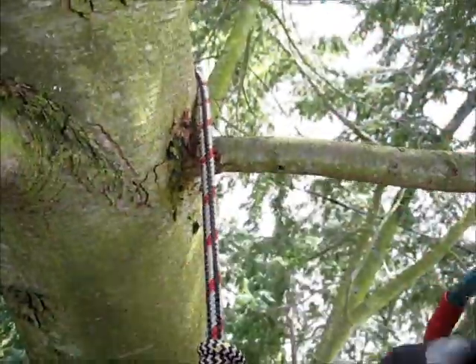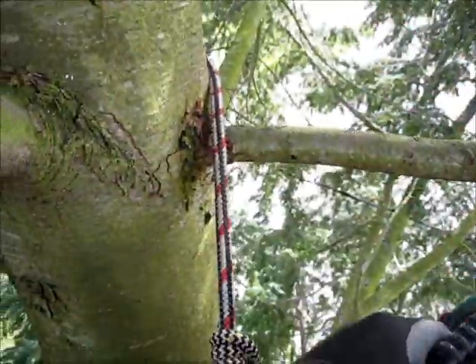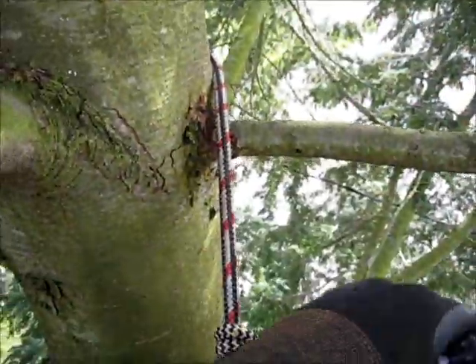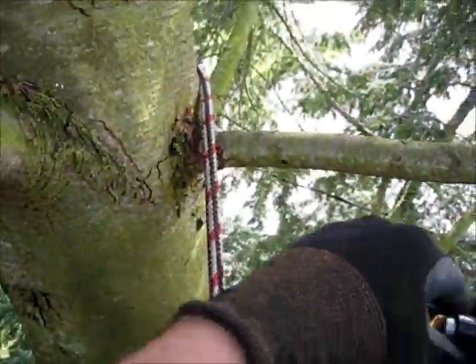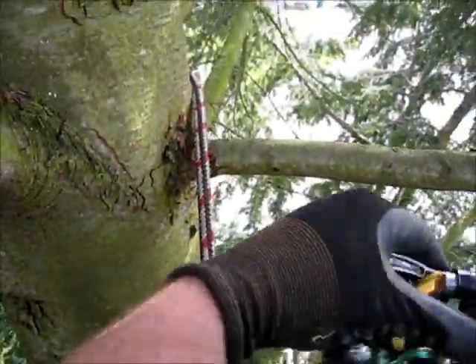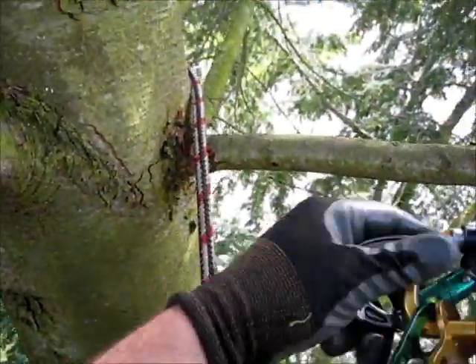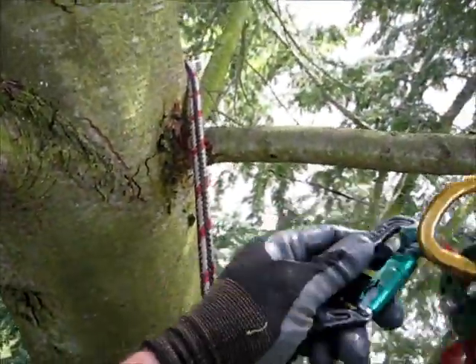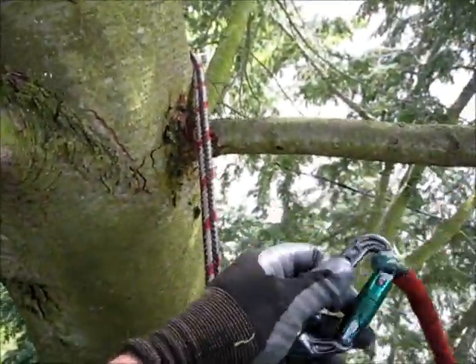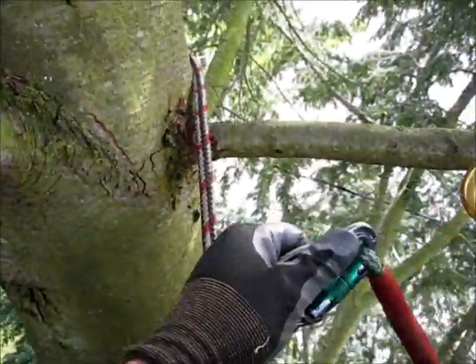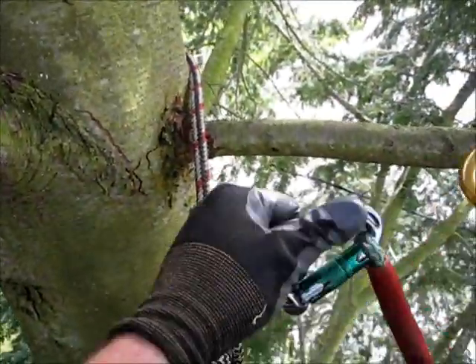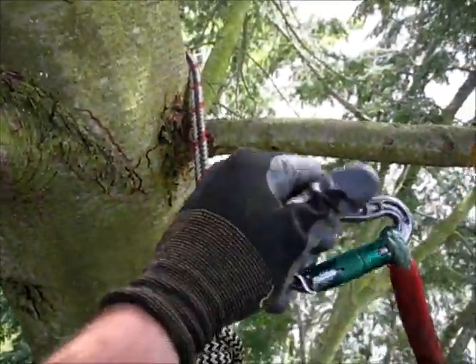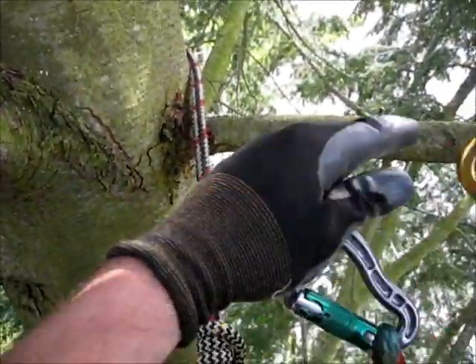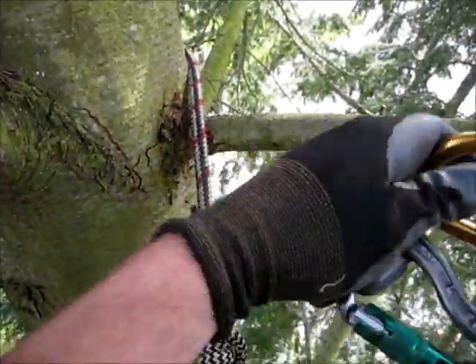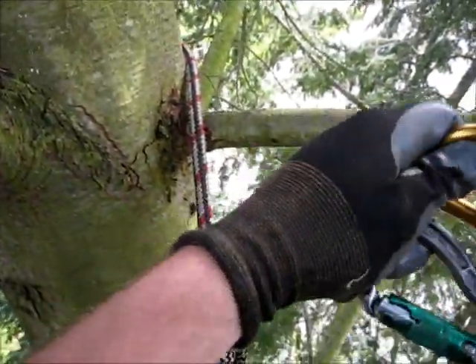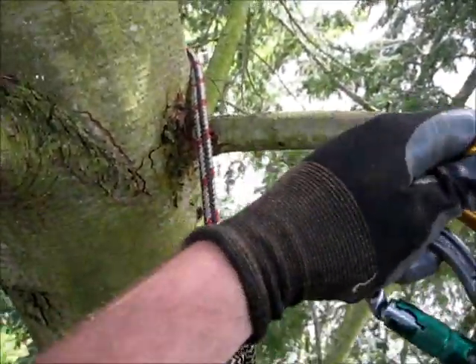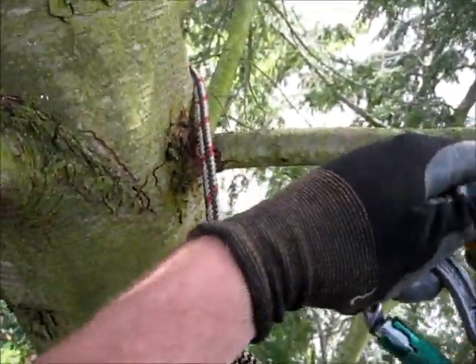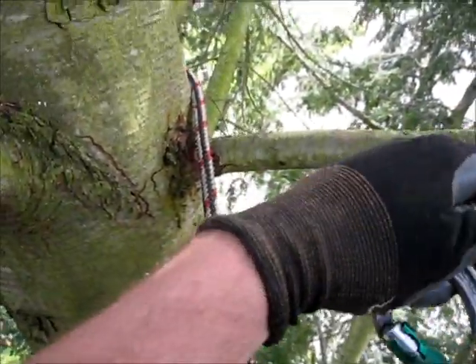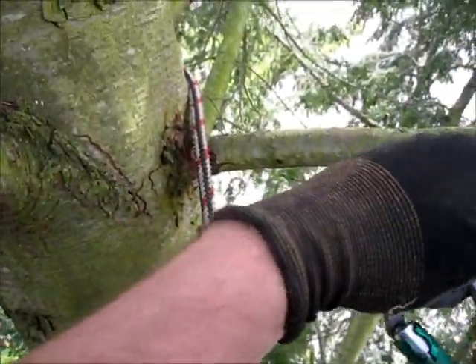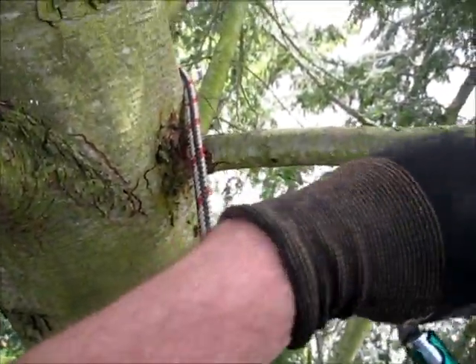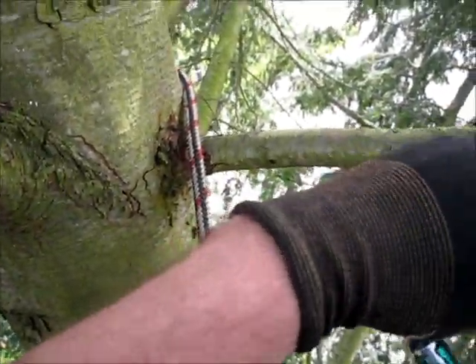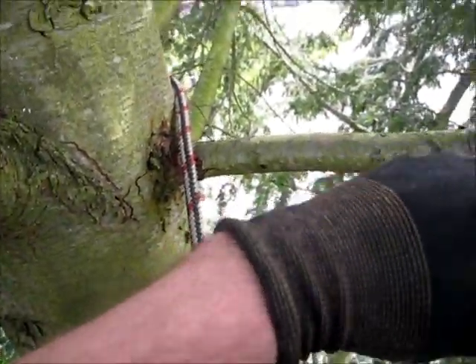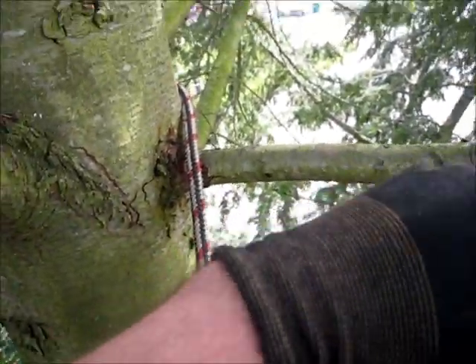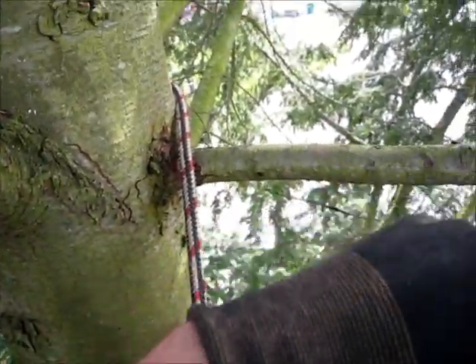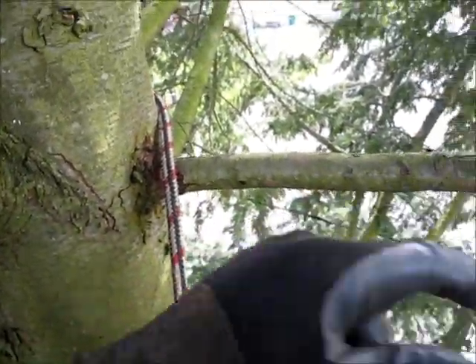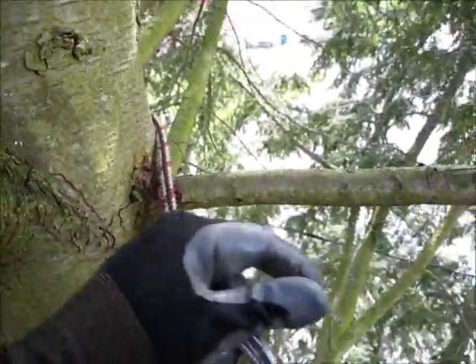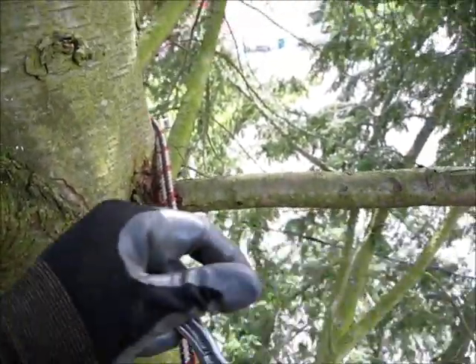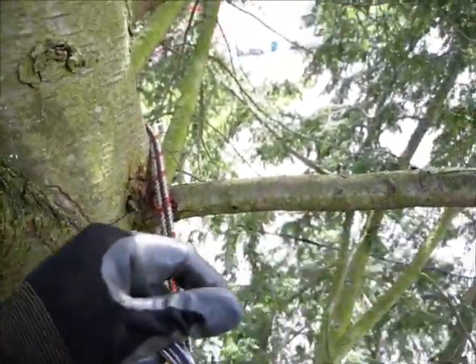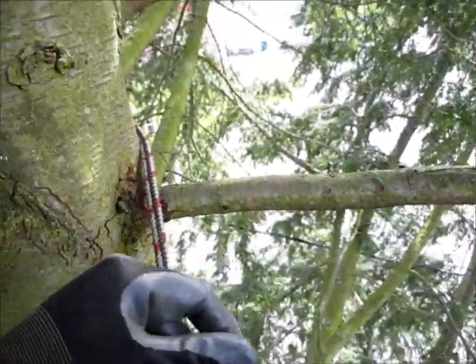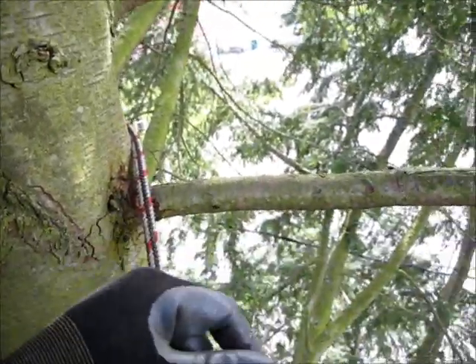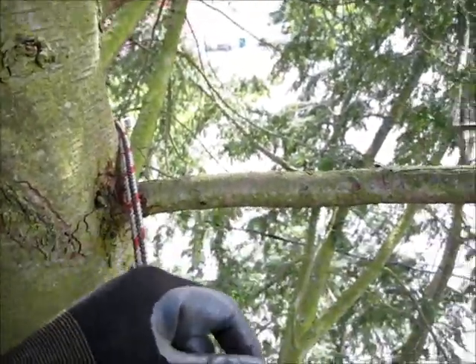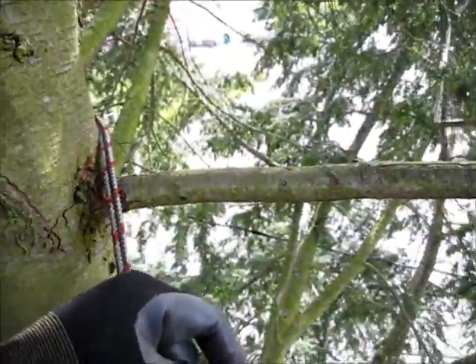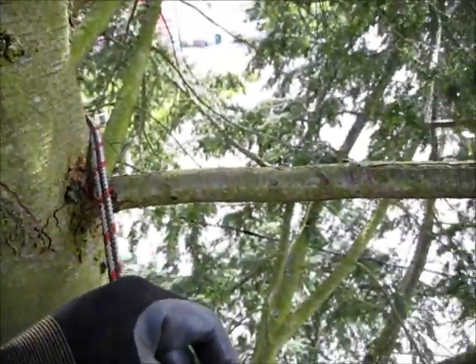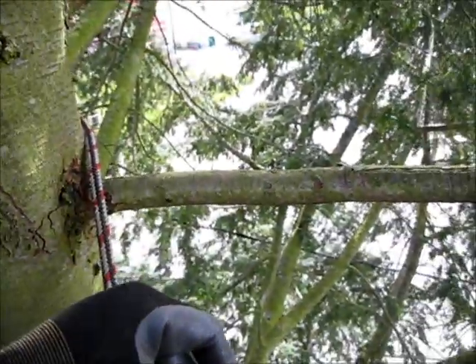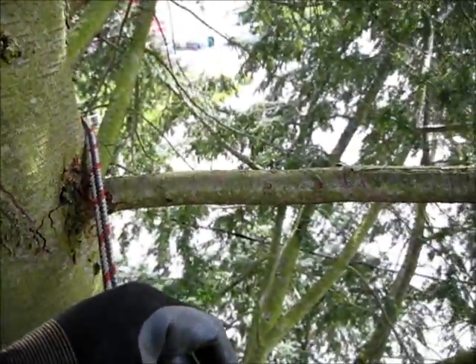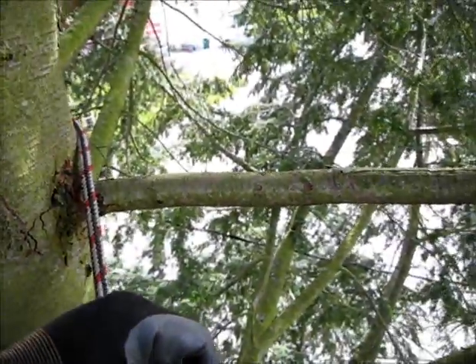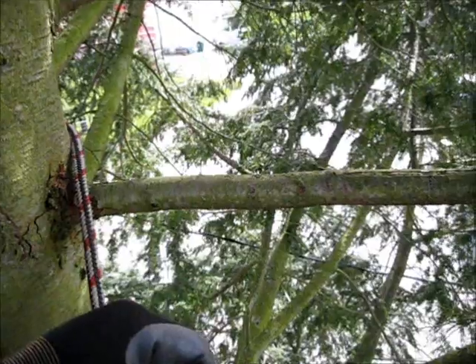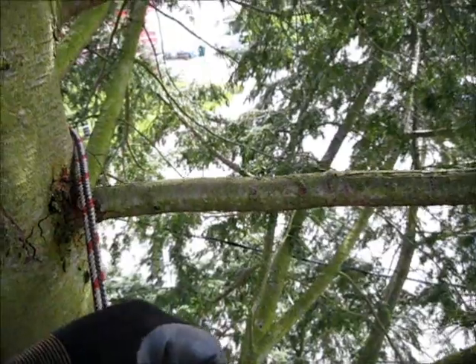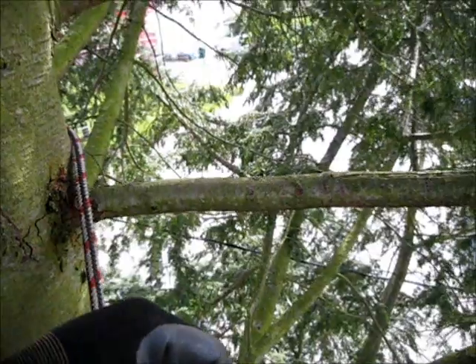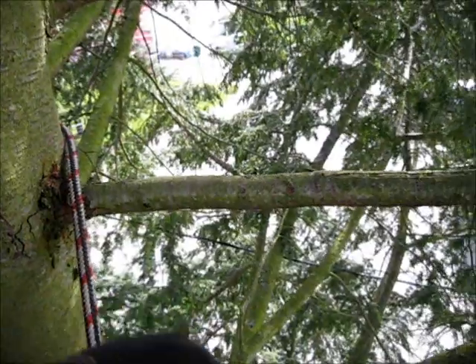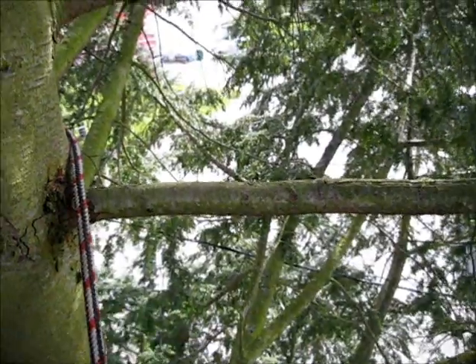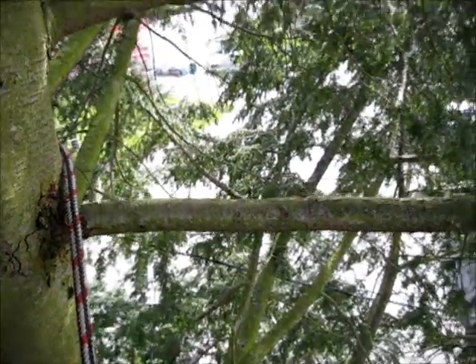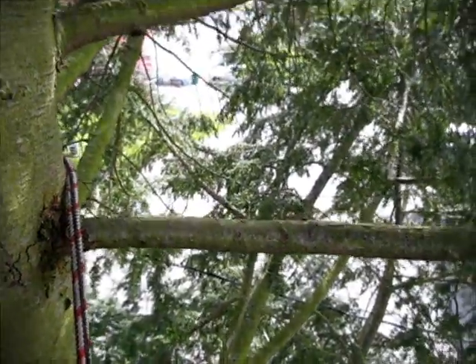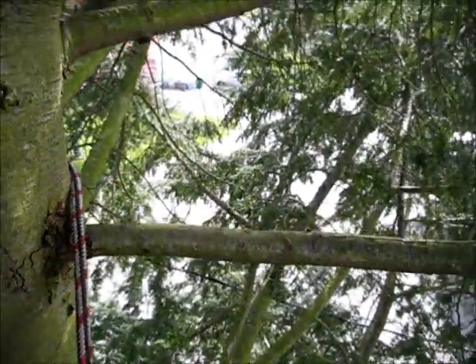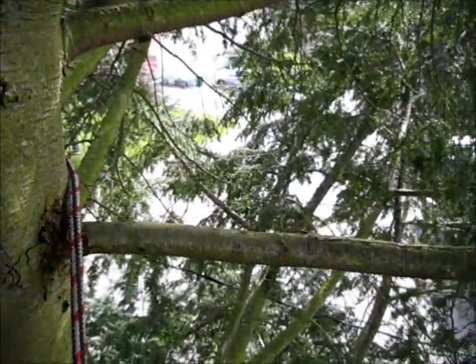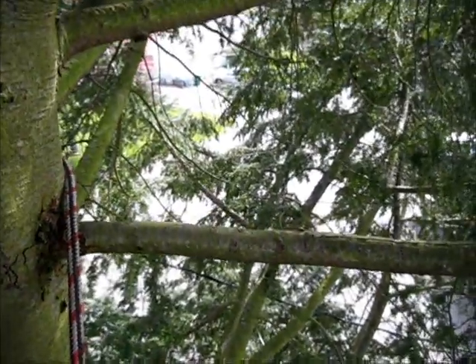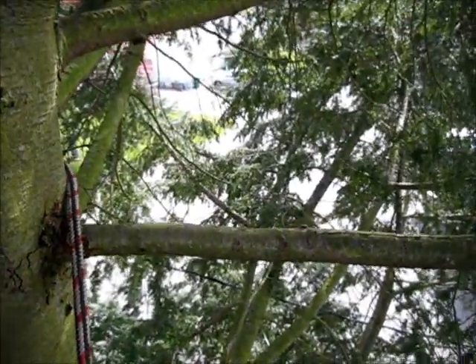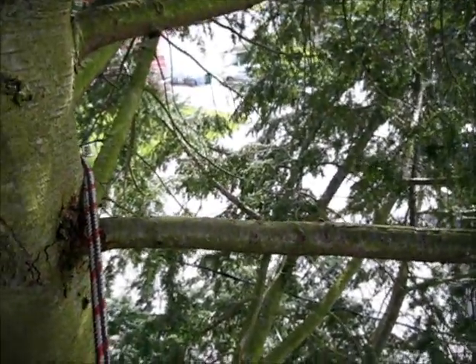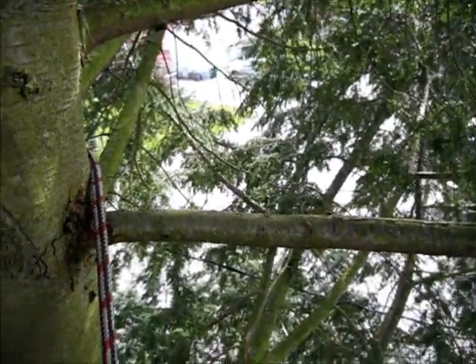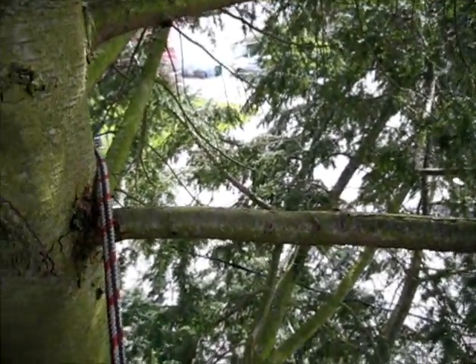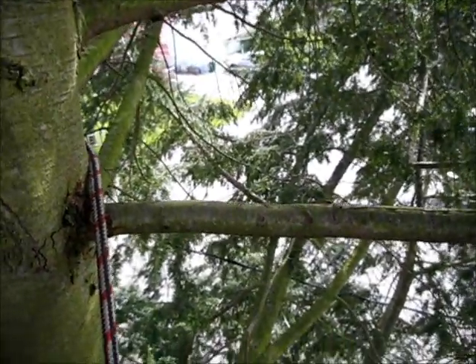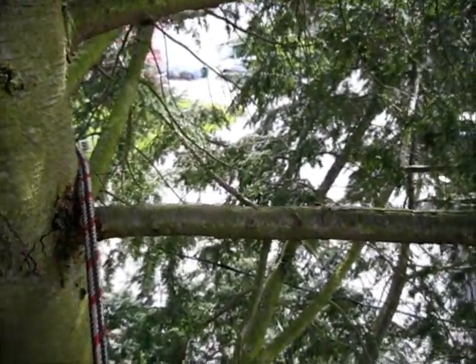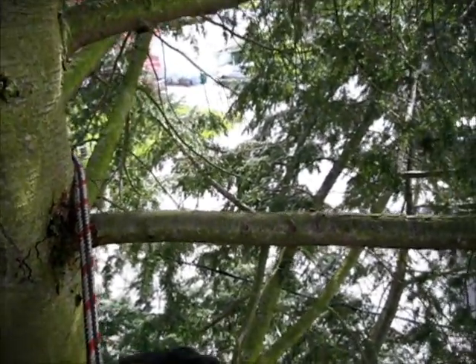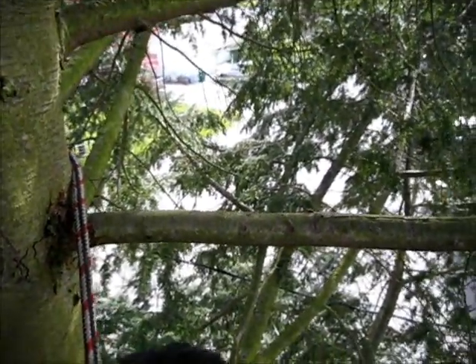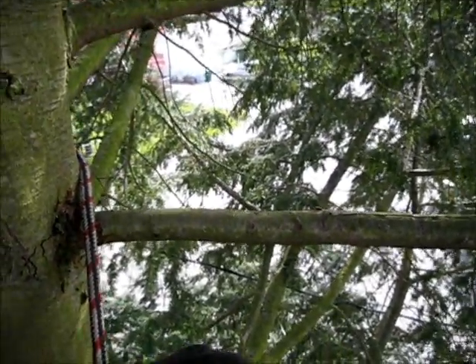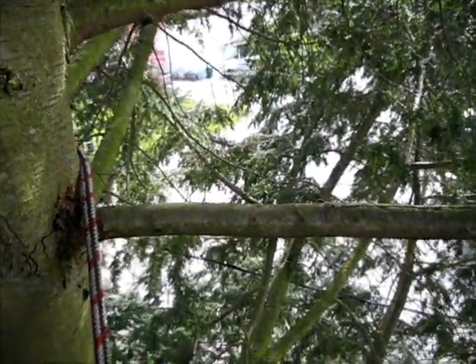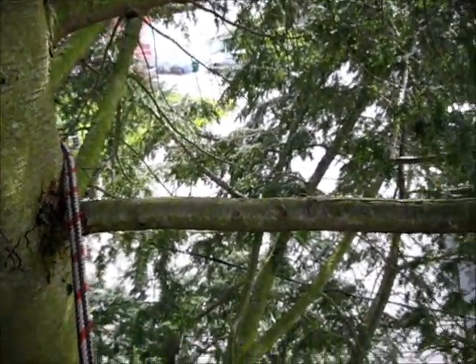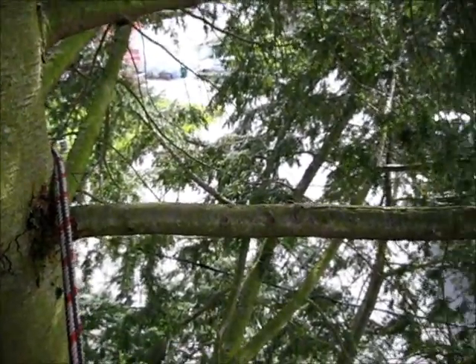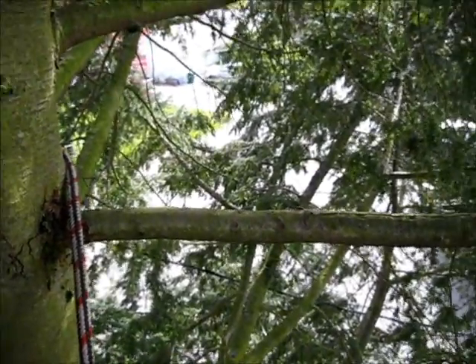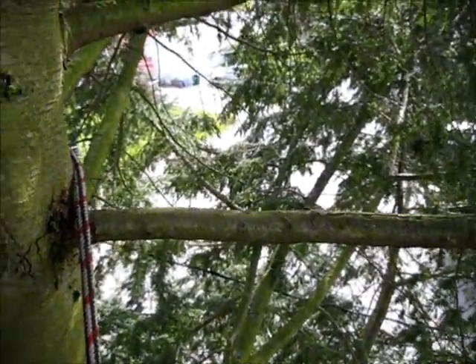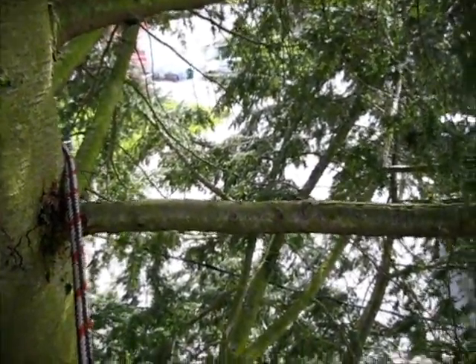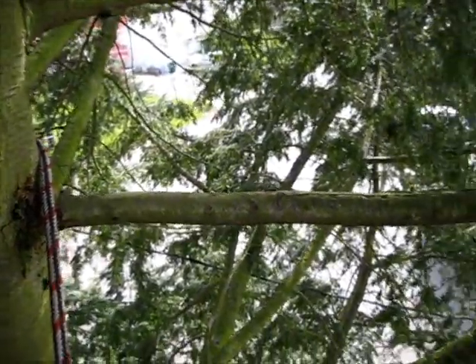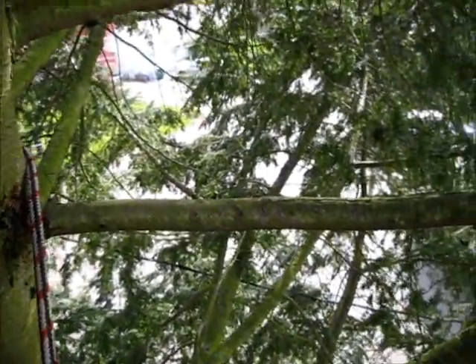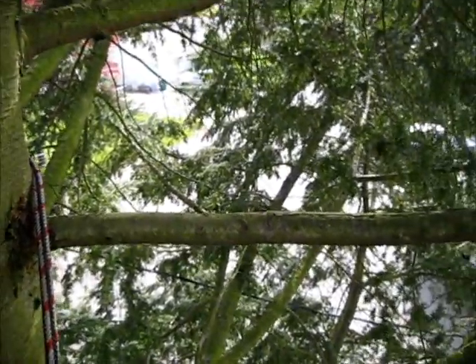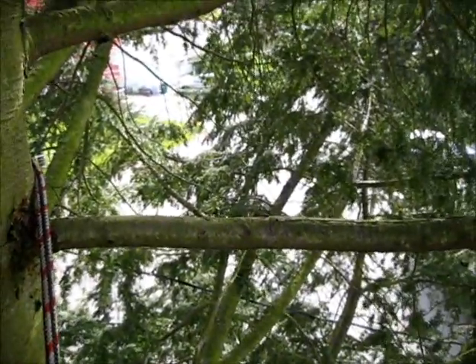Let's just move up a little bit. I'm going to move about four or five feet up for the purpose of the video here today.